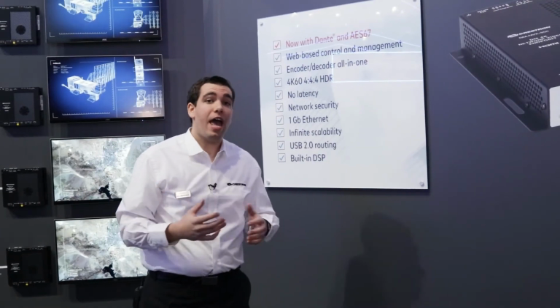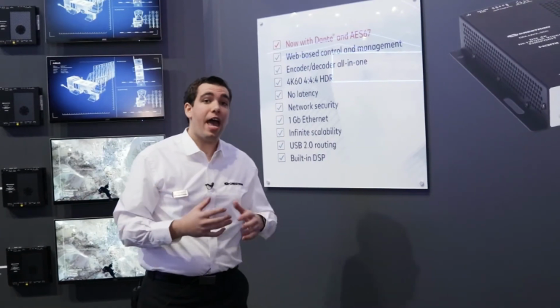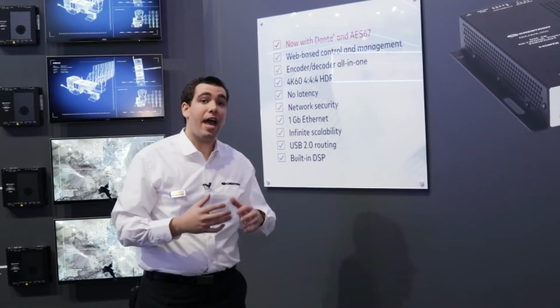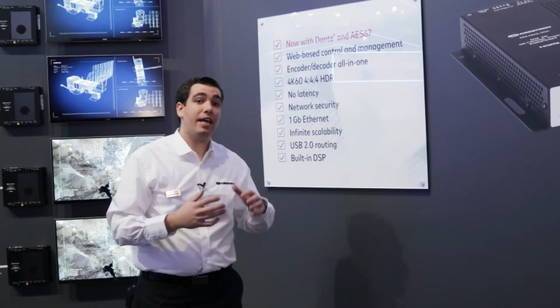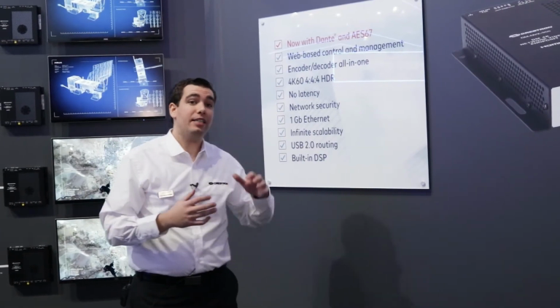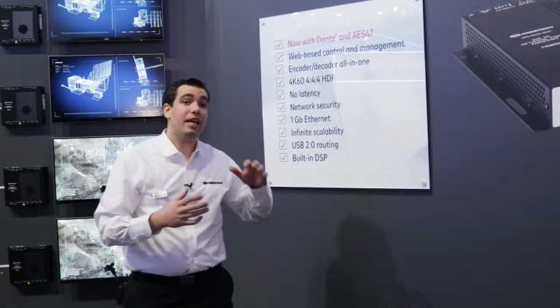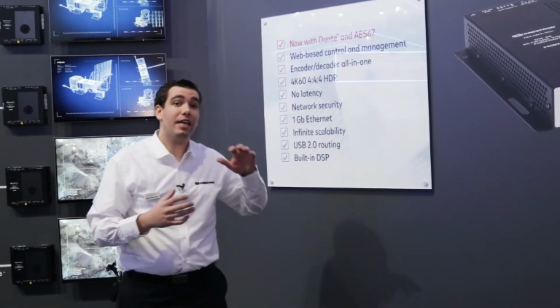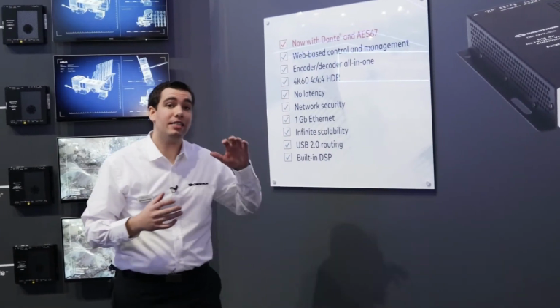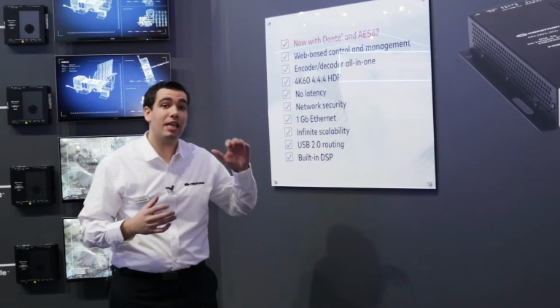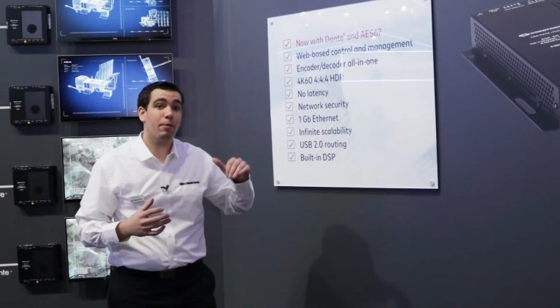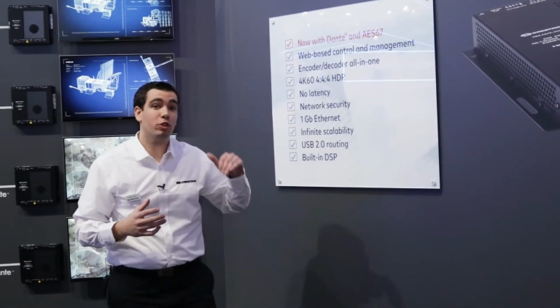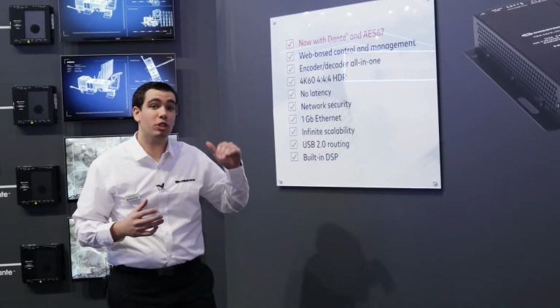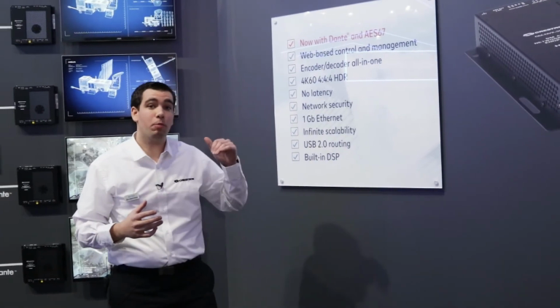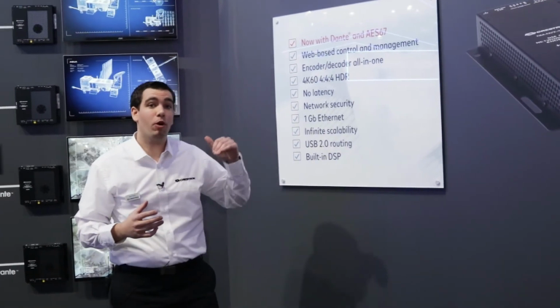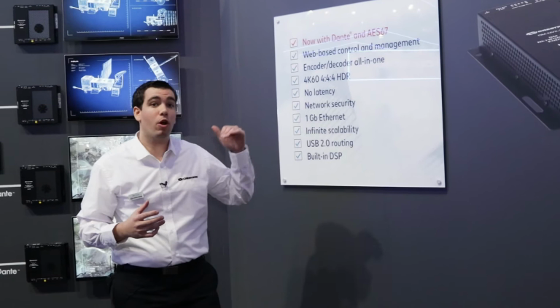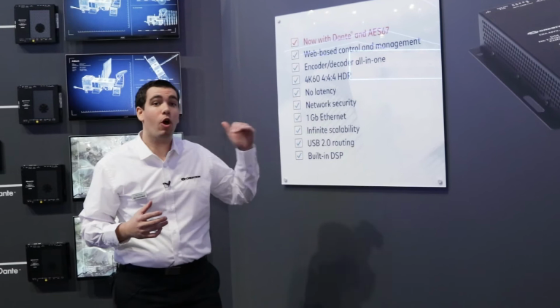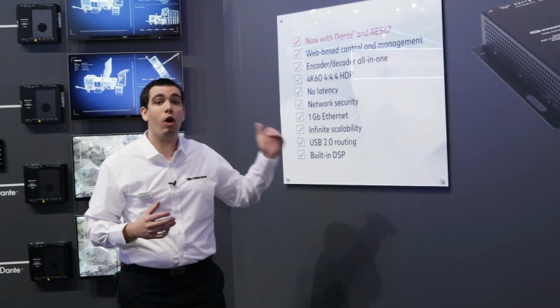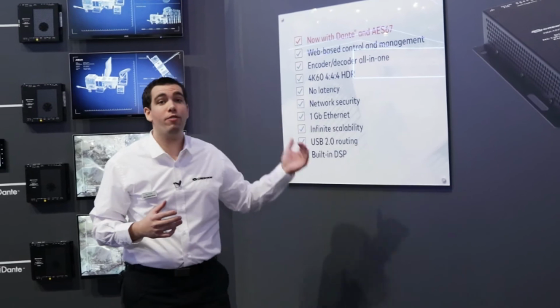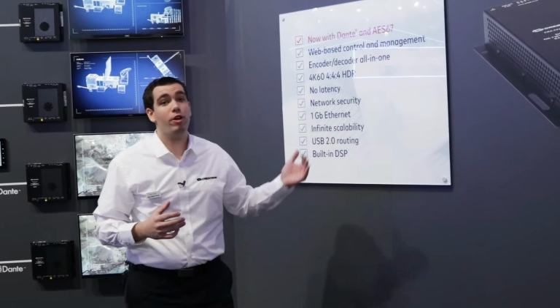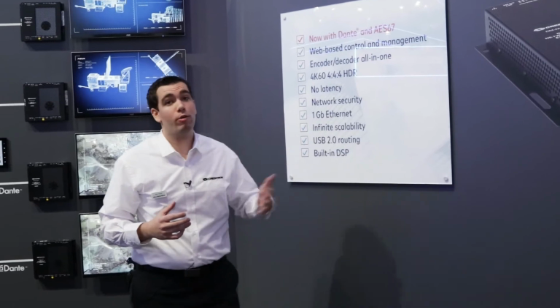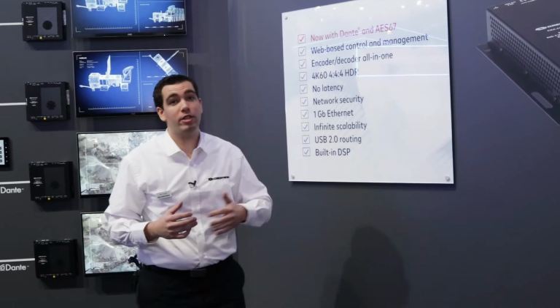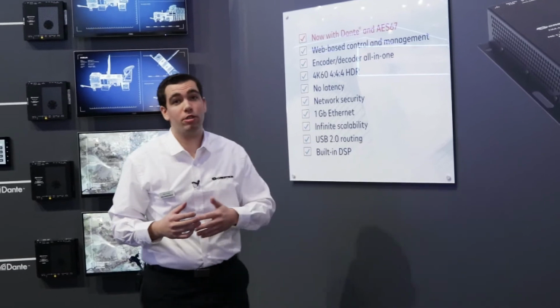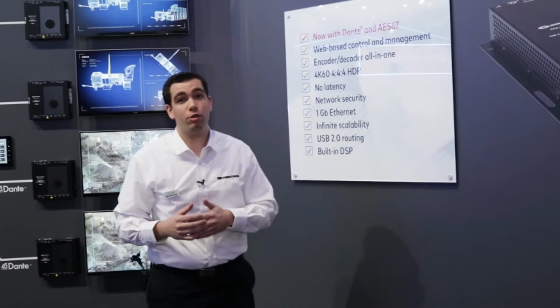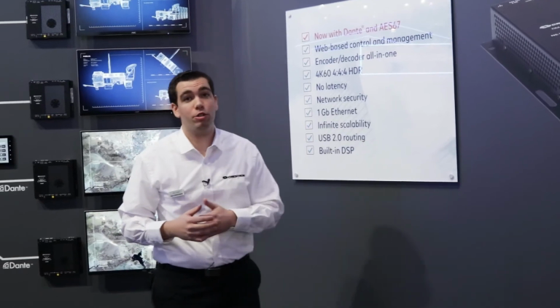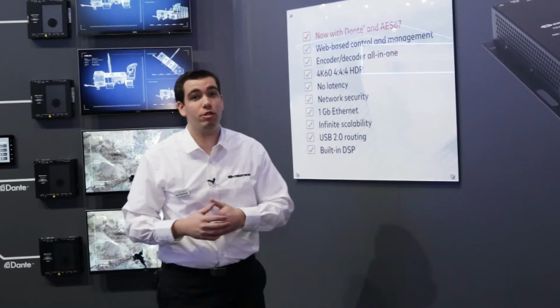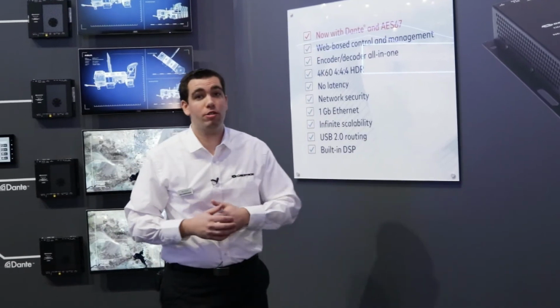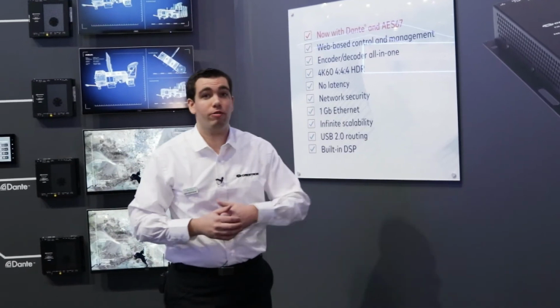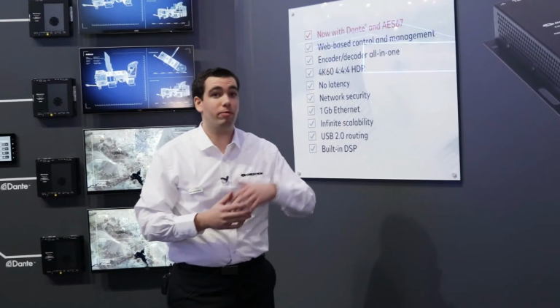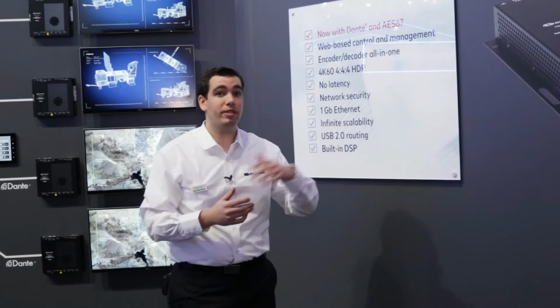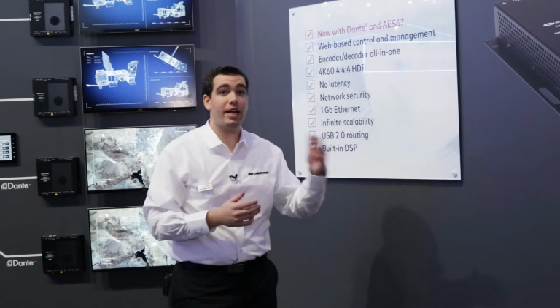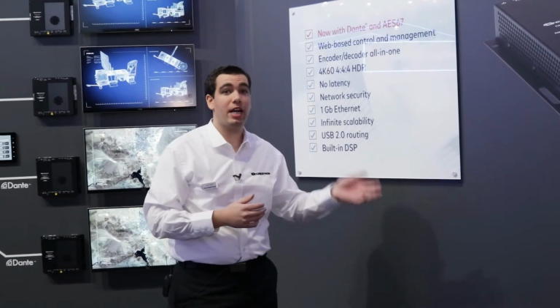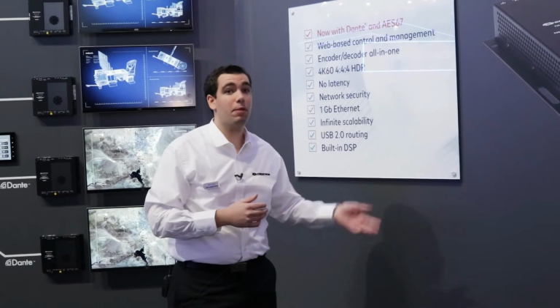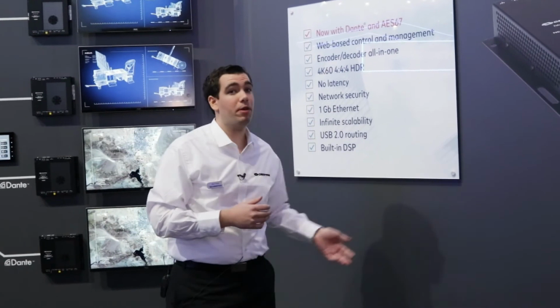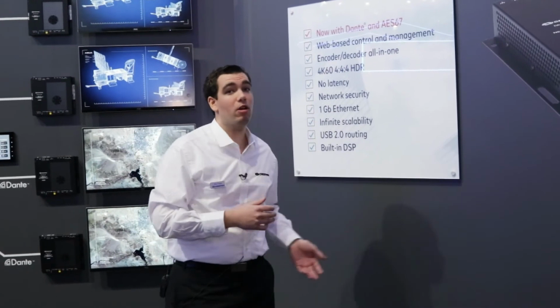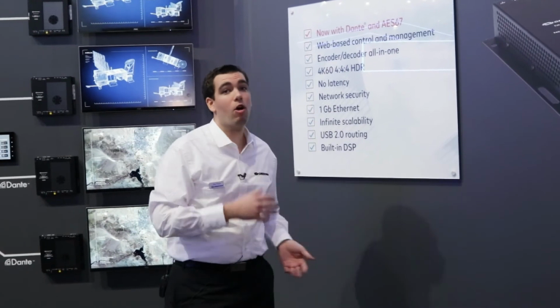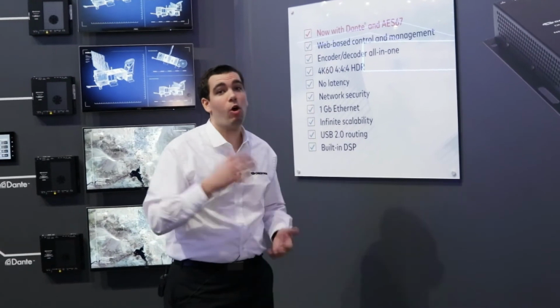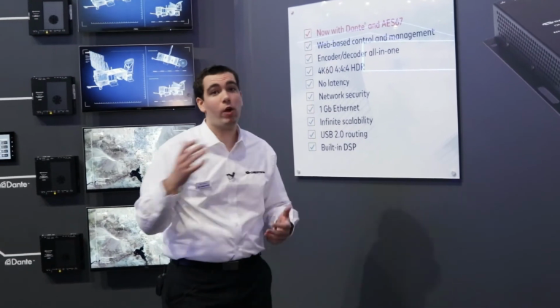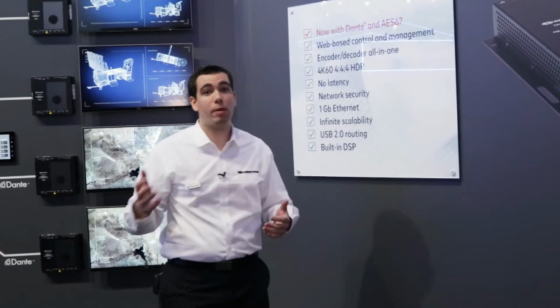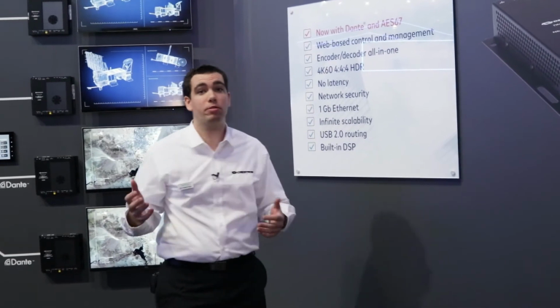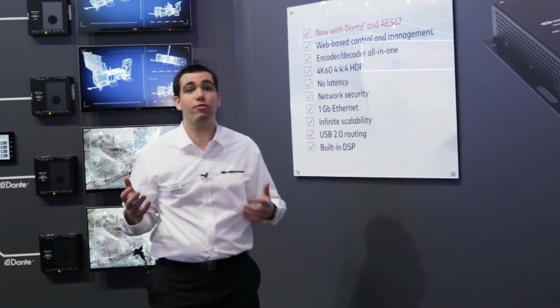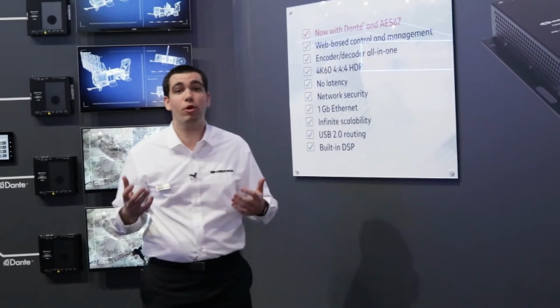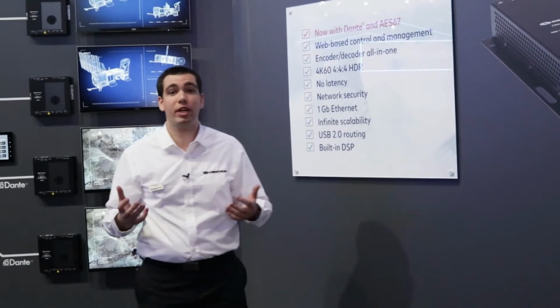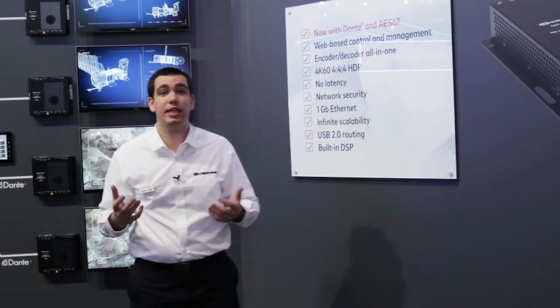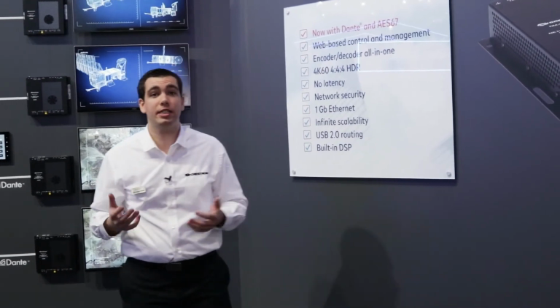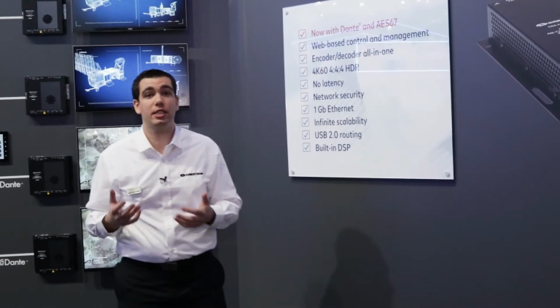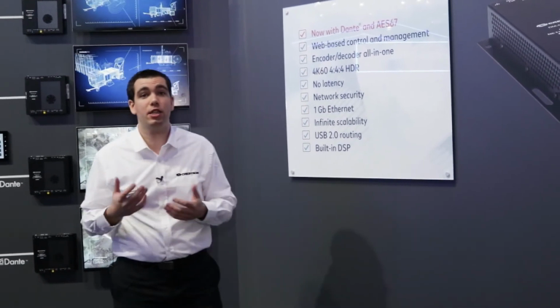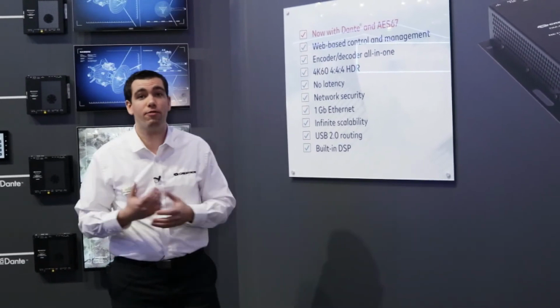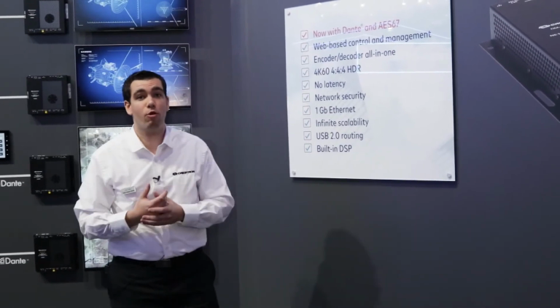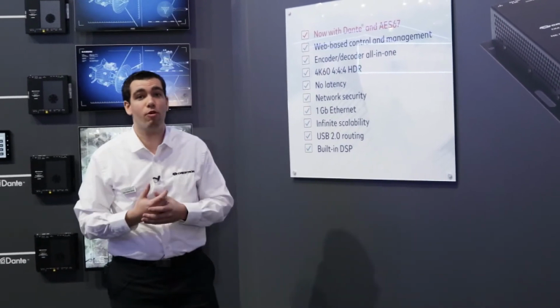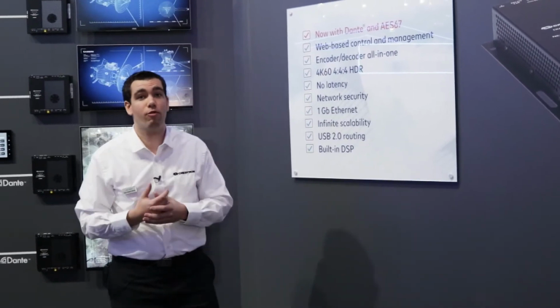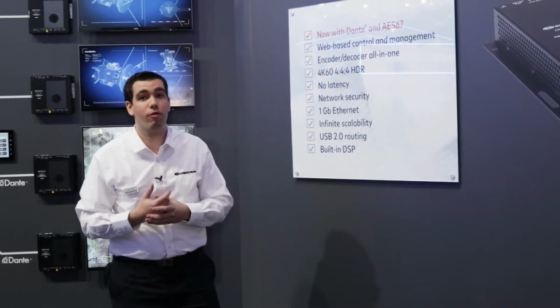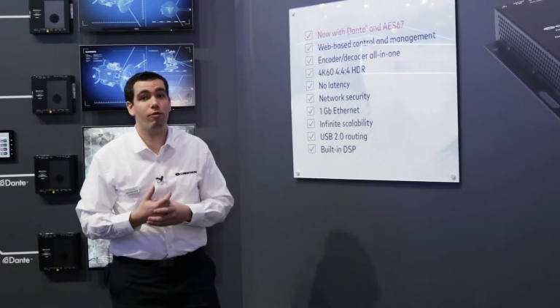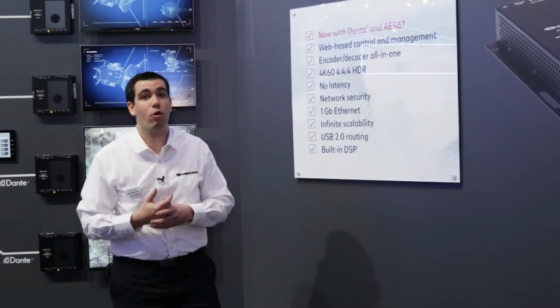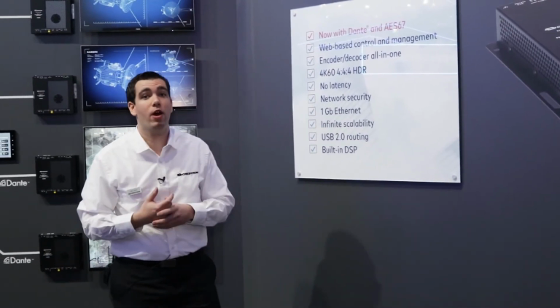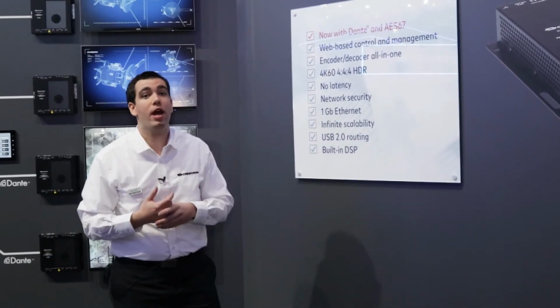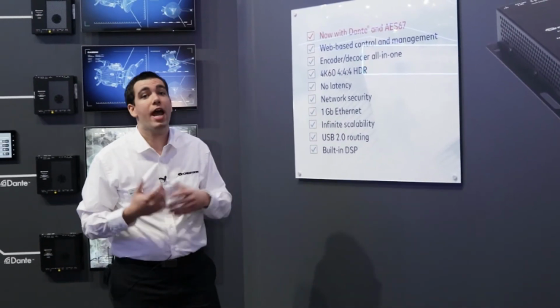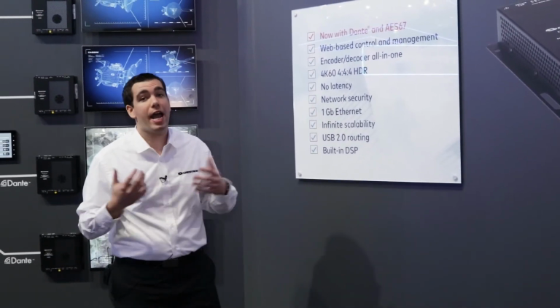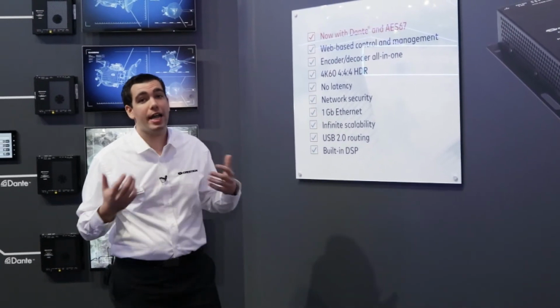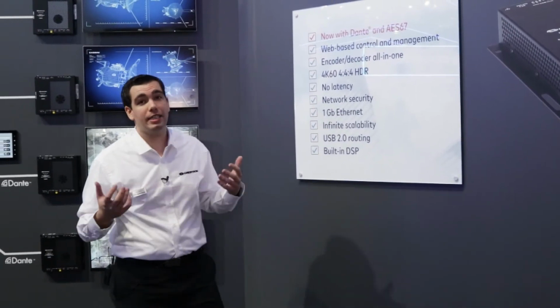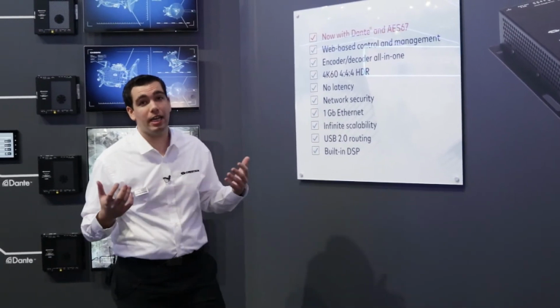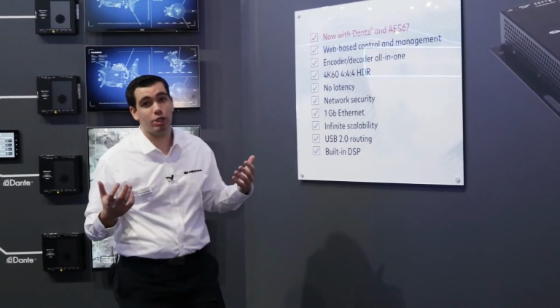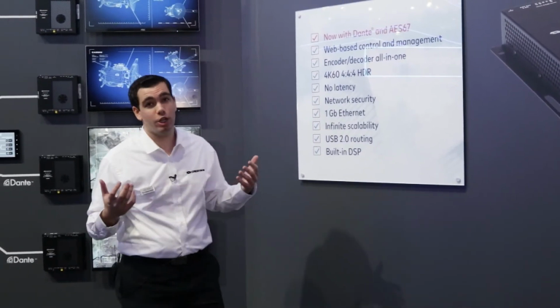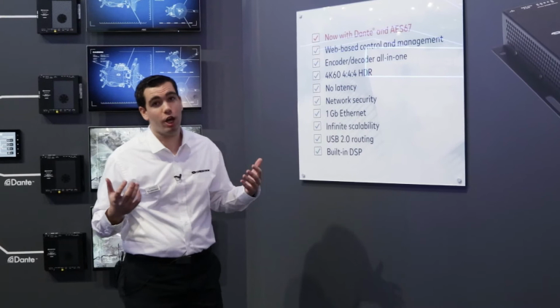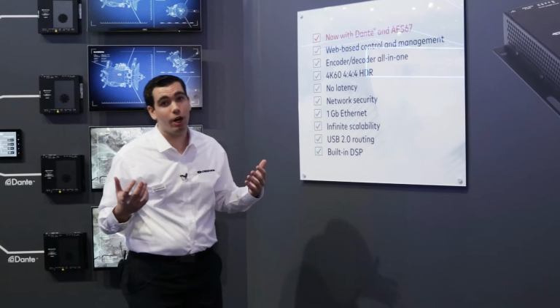It is able to support all video resolutions from 1080p all the way up to 4K60, 4:4:4, and HDR.